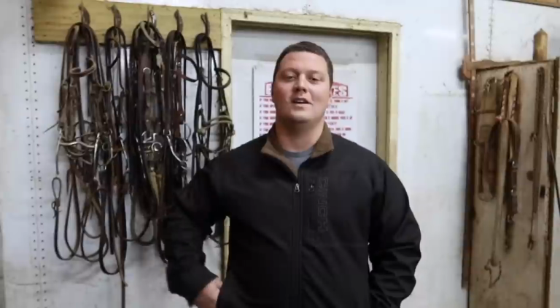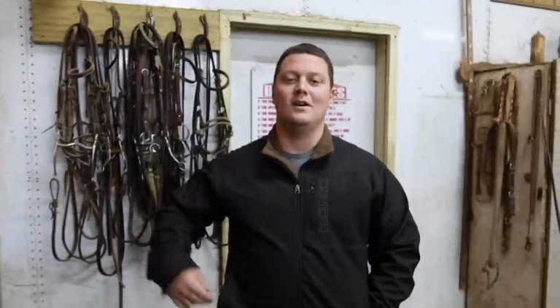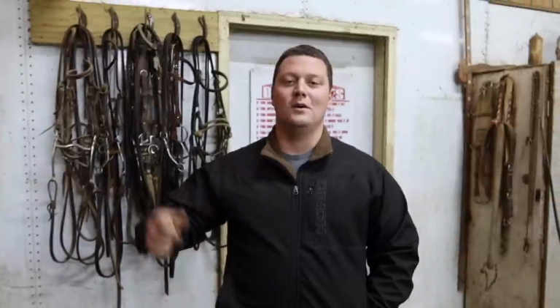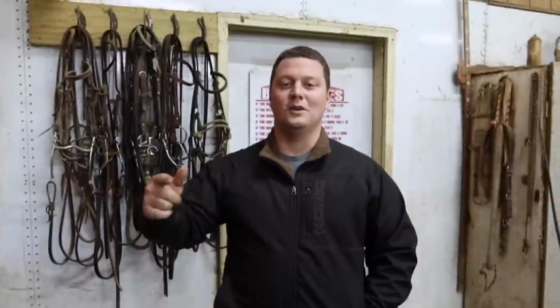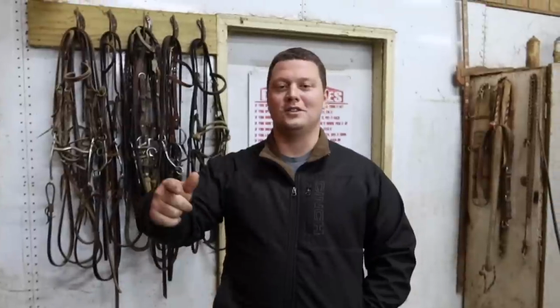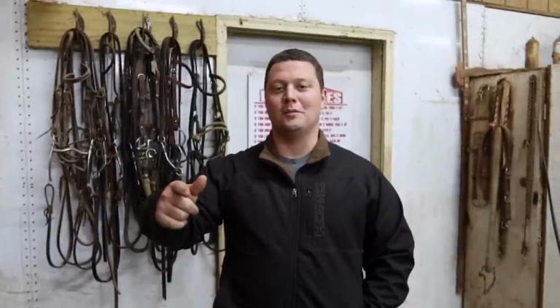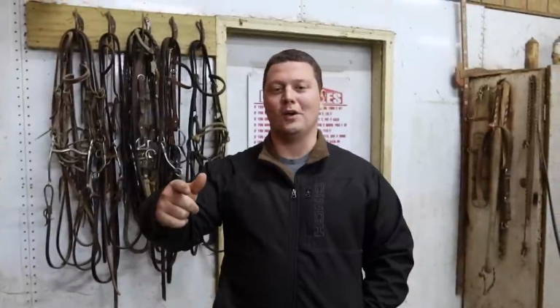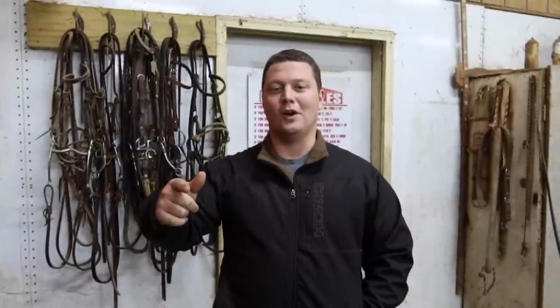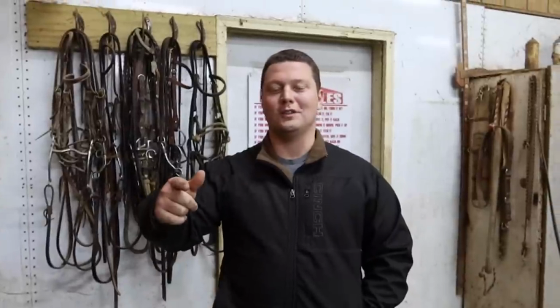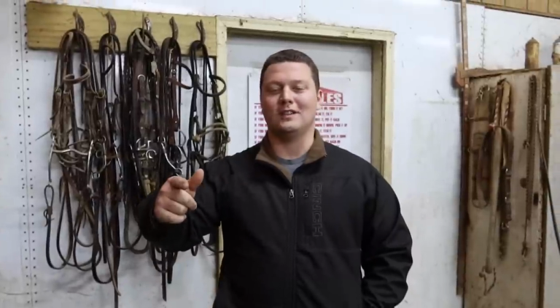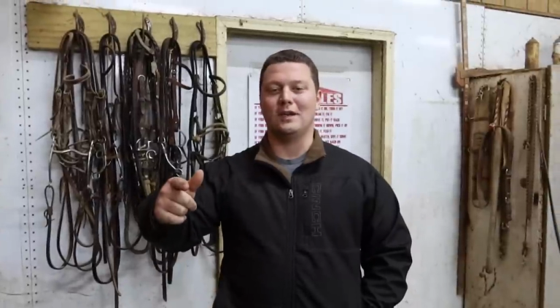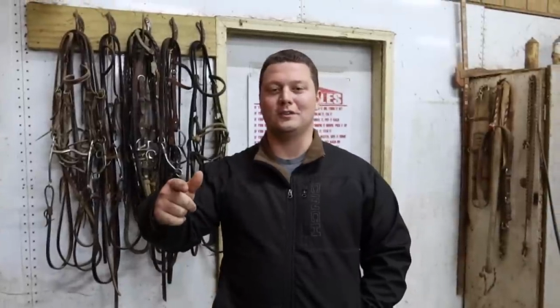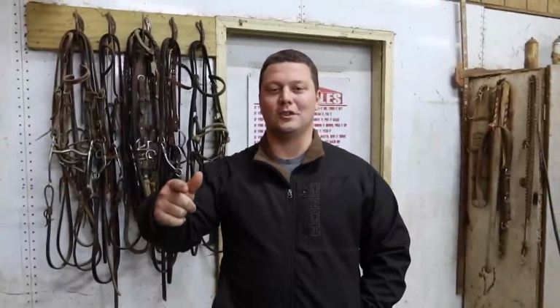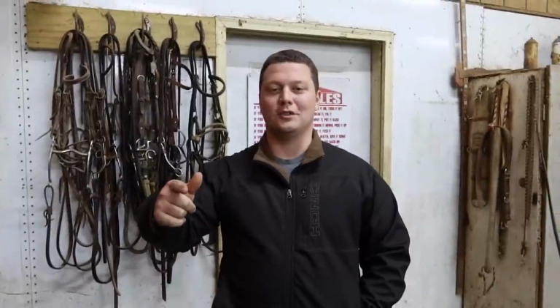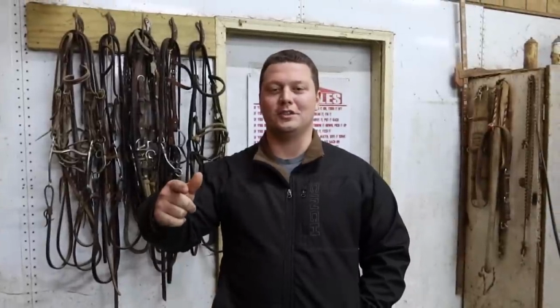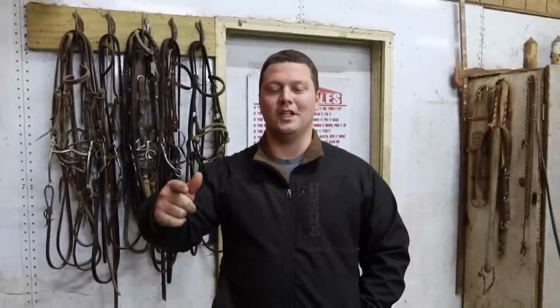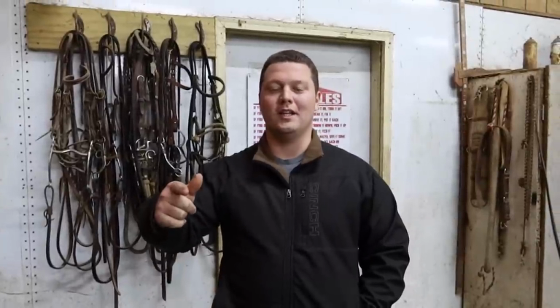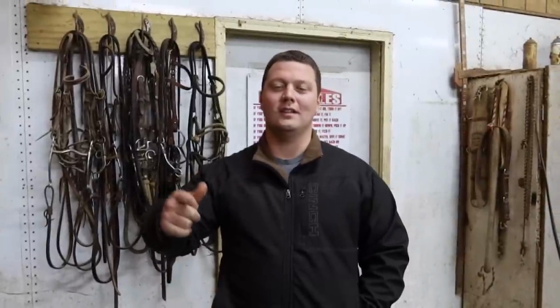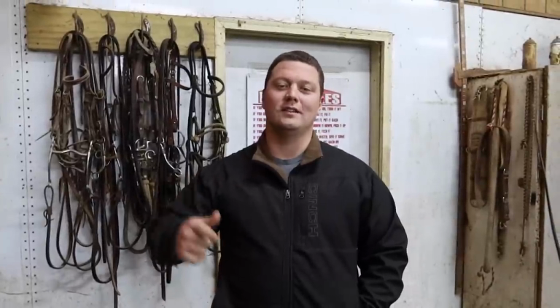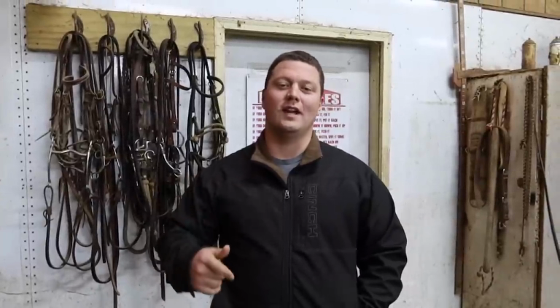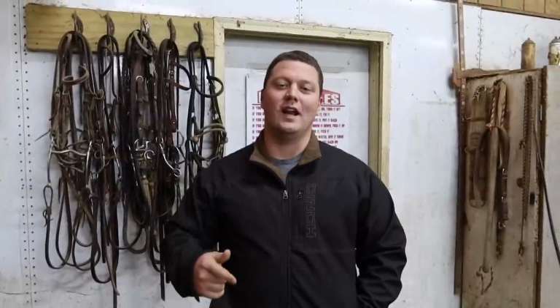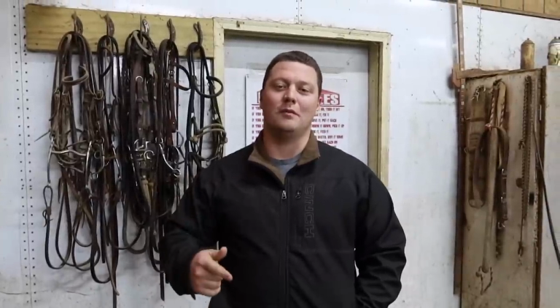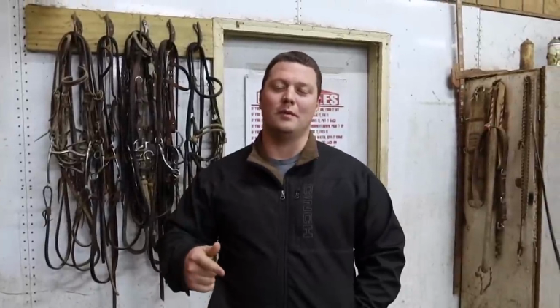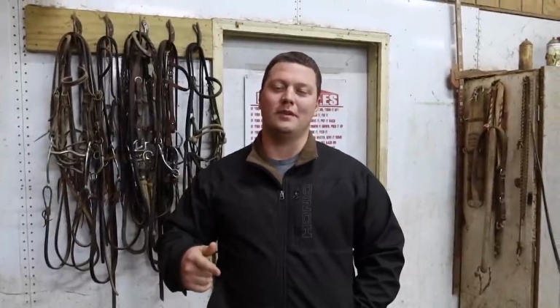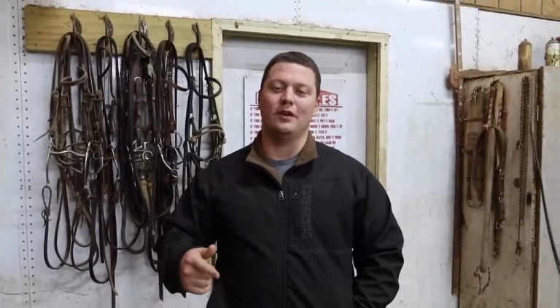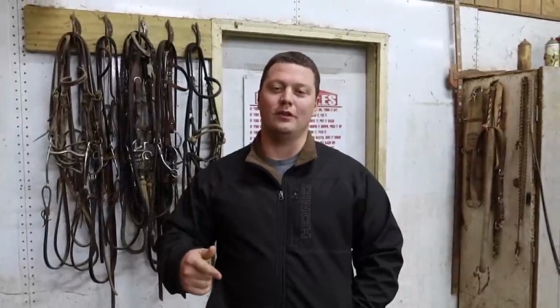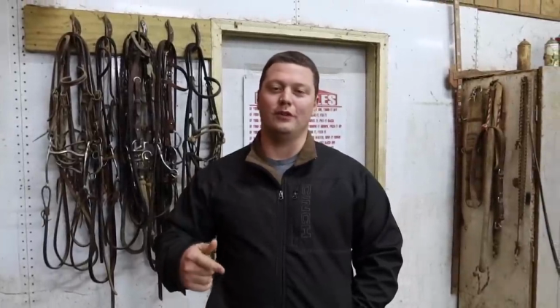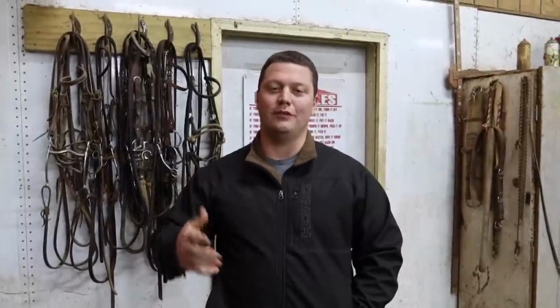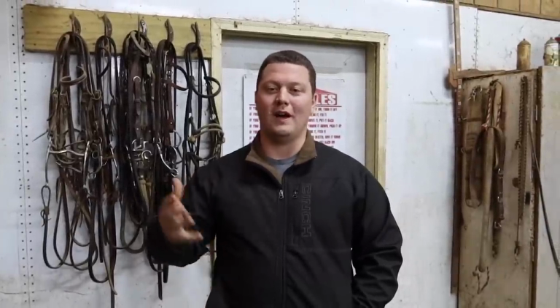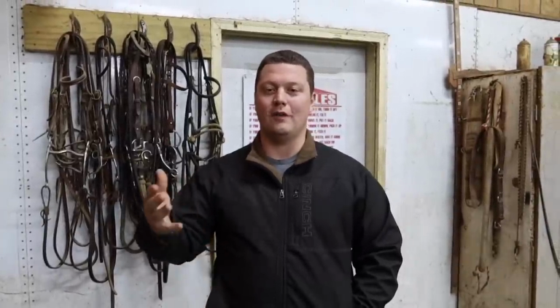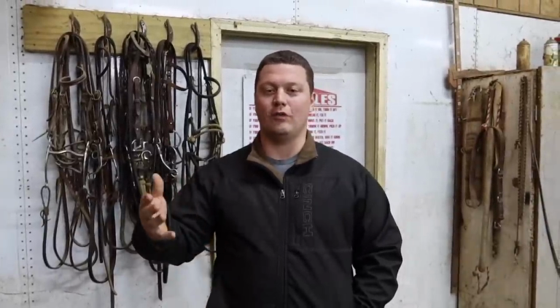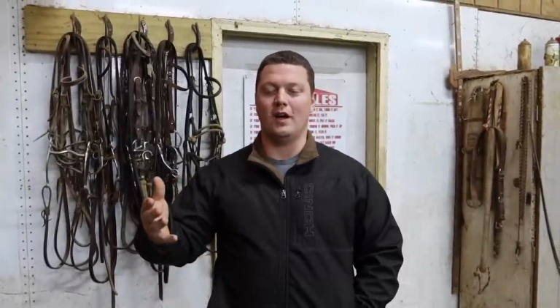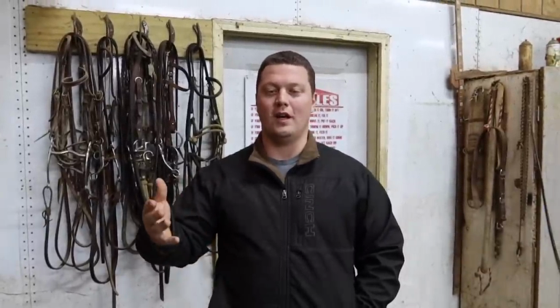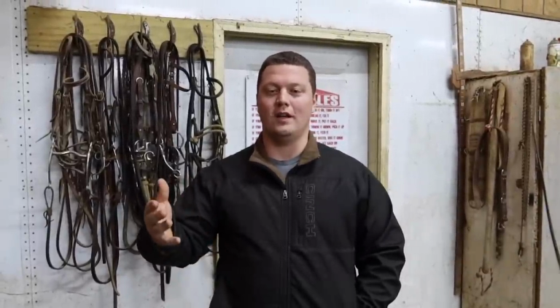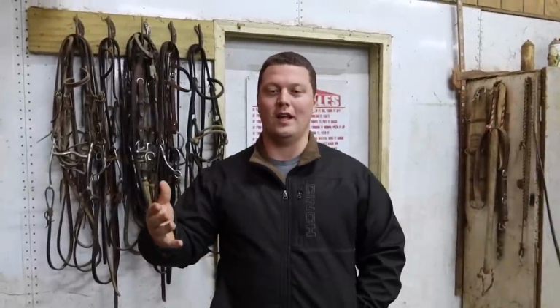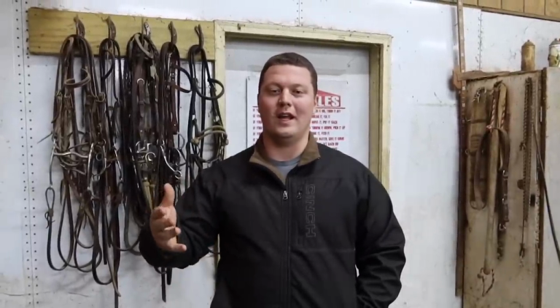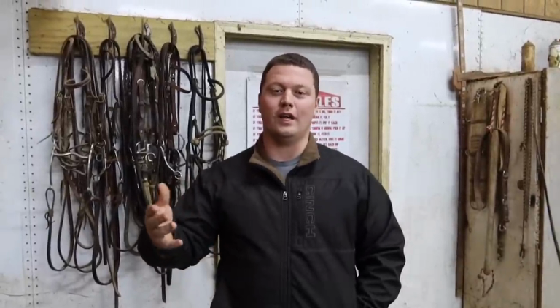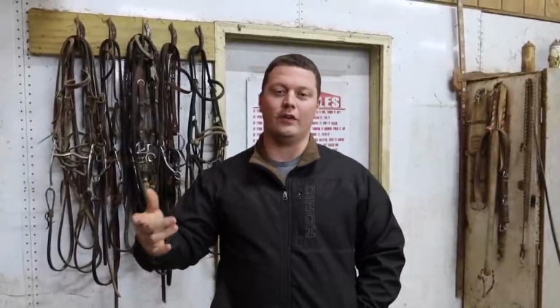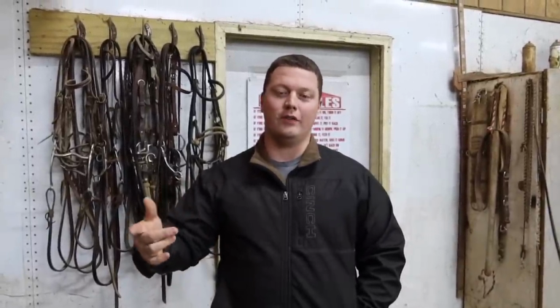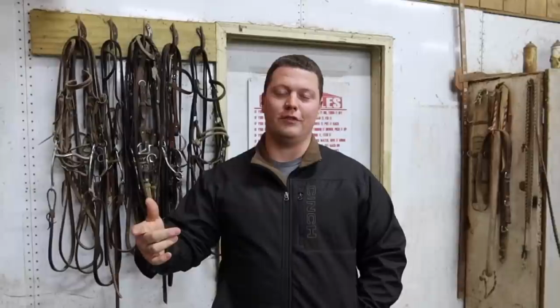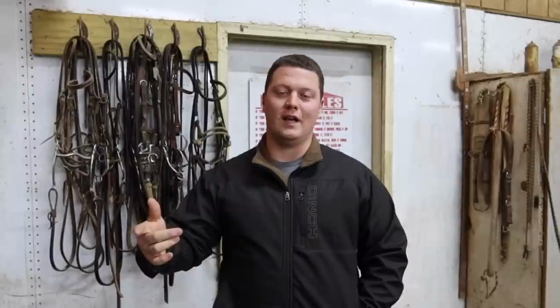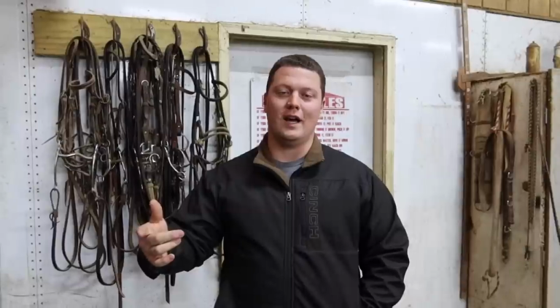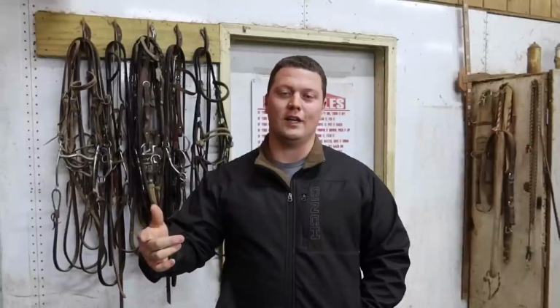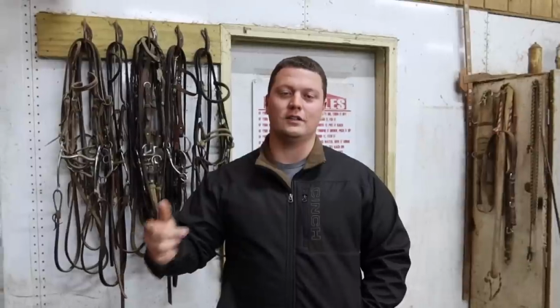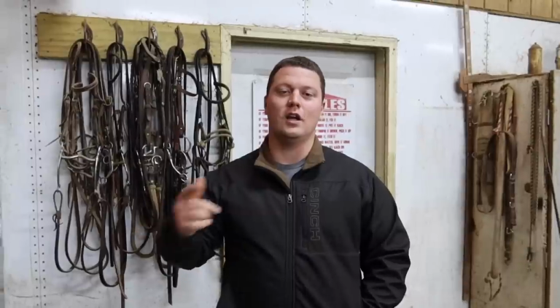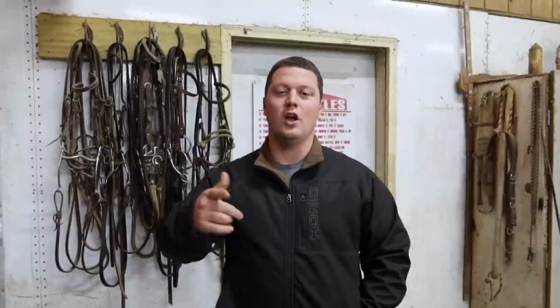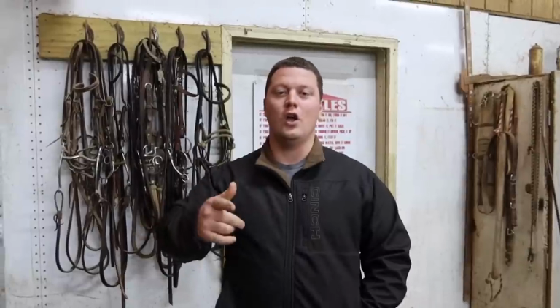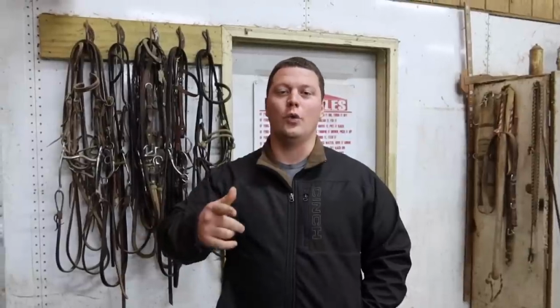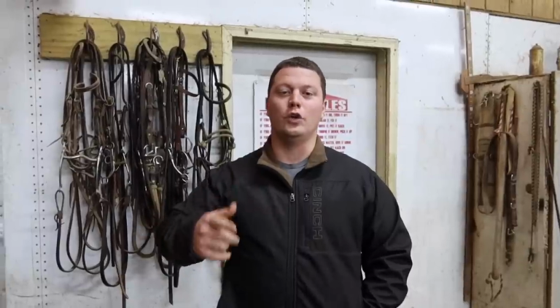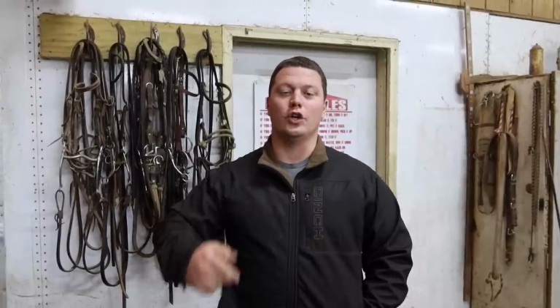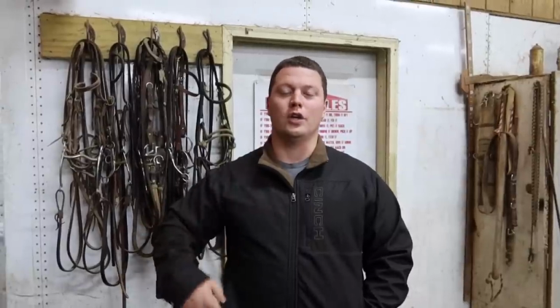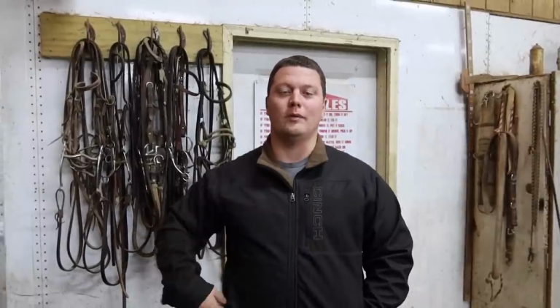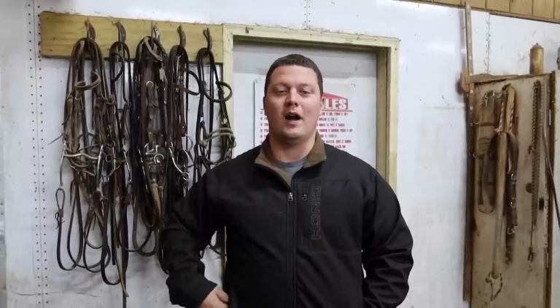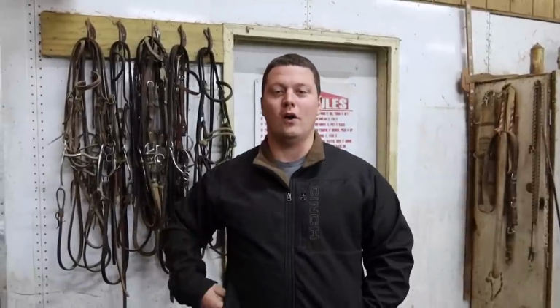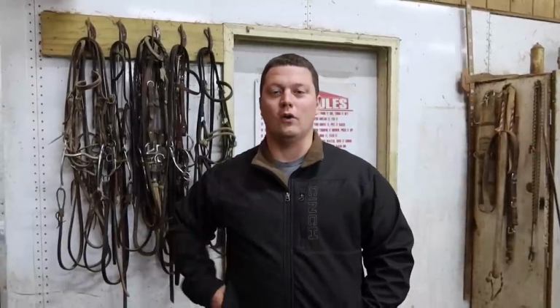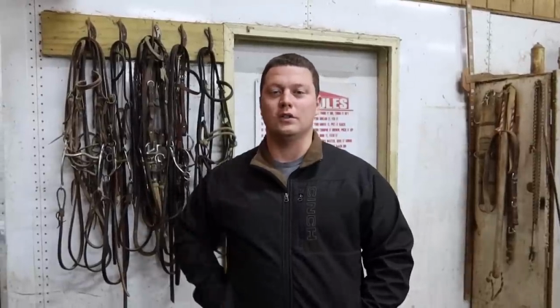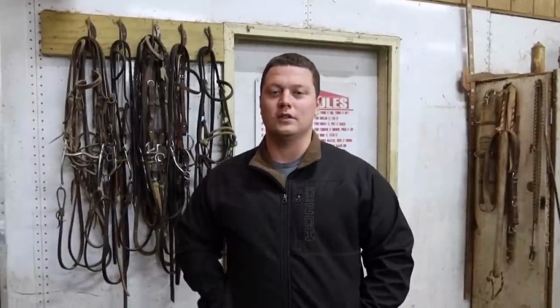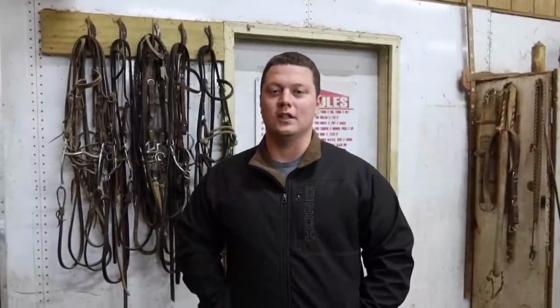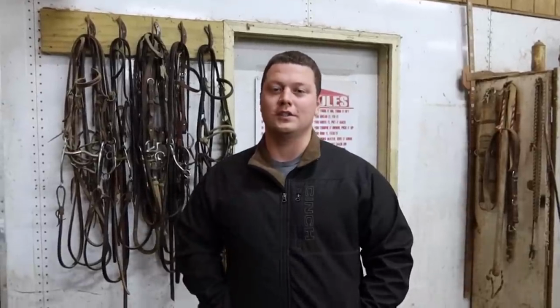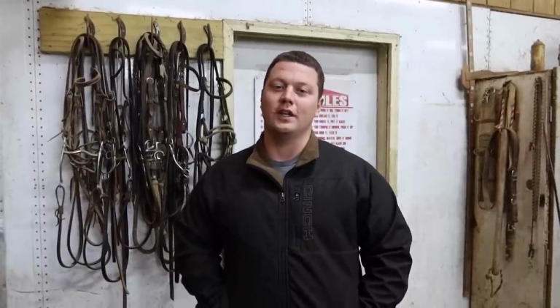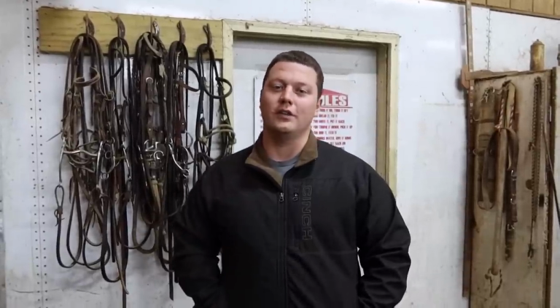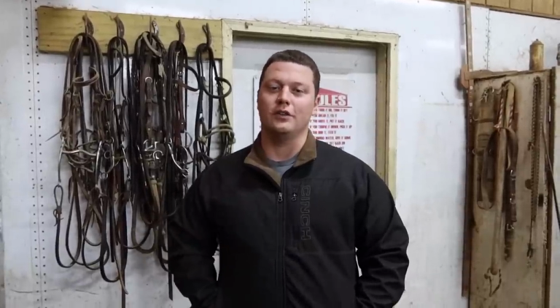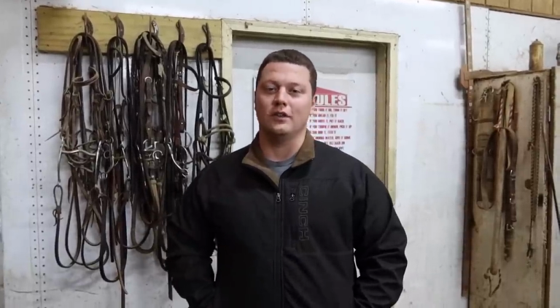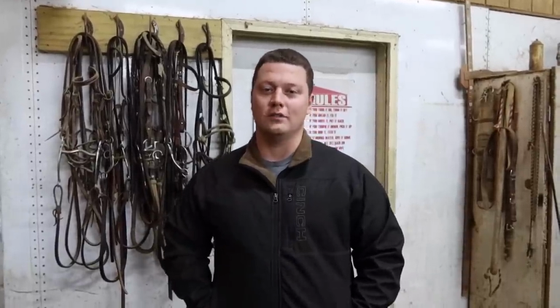What's up y'all, it's Lane with Circle G. Today I'm going to be telling you five red and green flags when you're looking to buy a horse. Let's get into it.